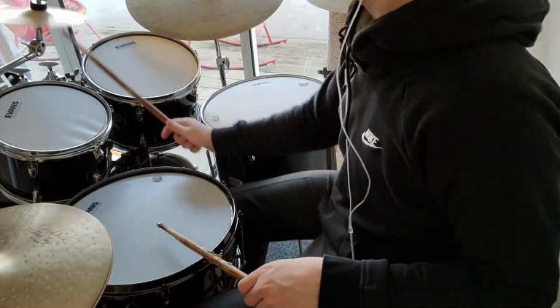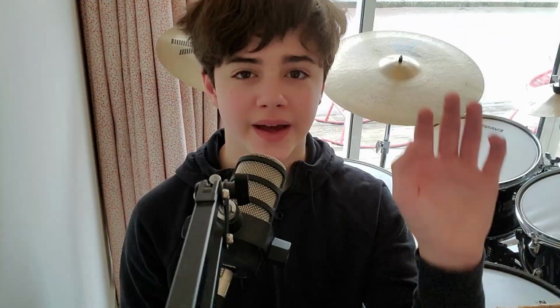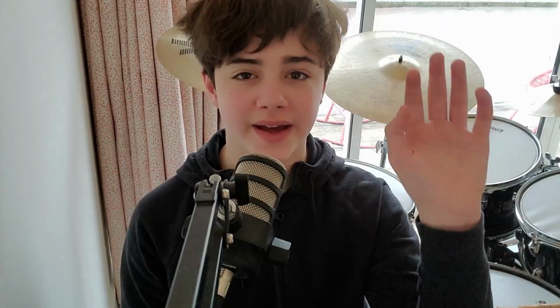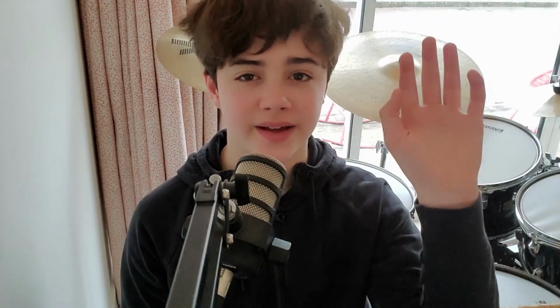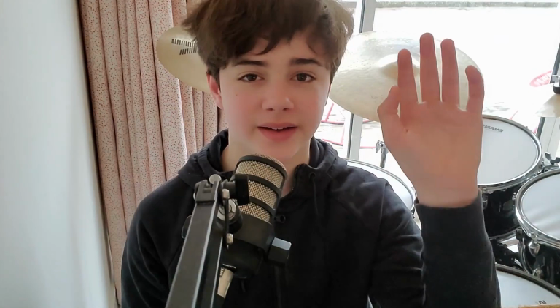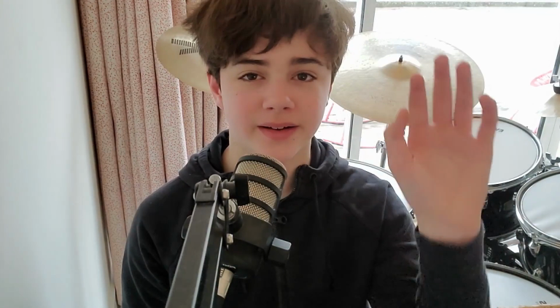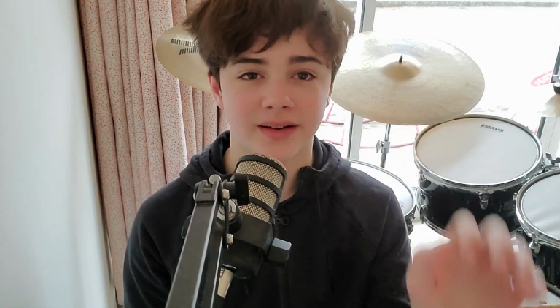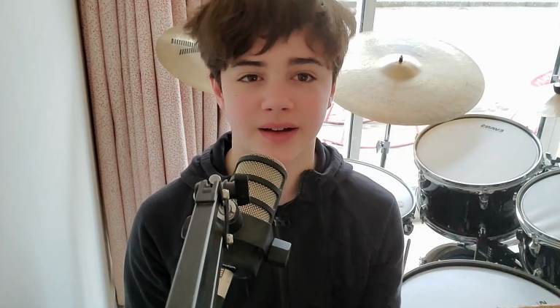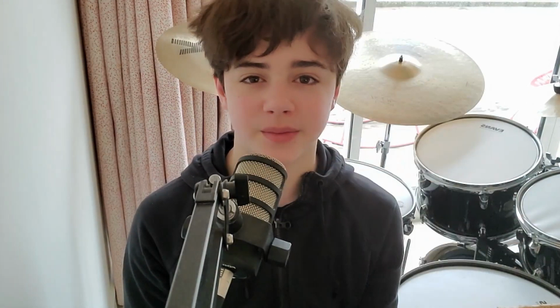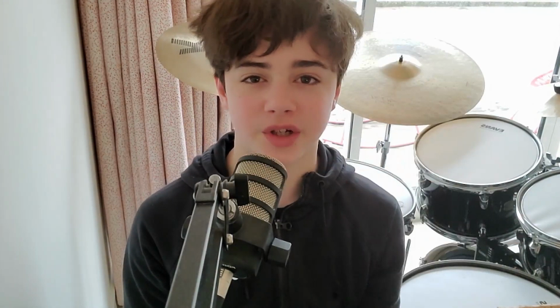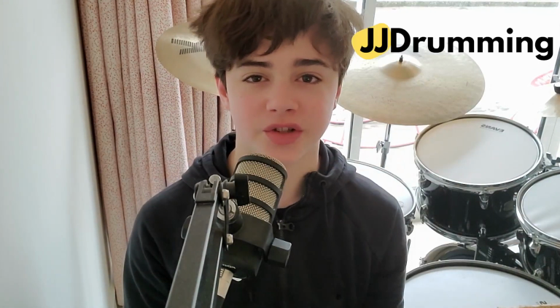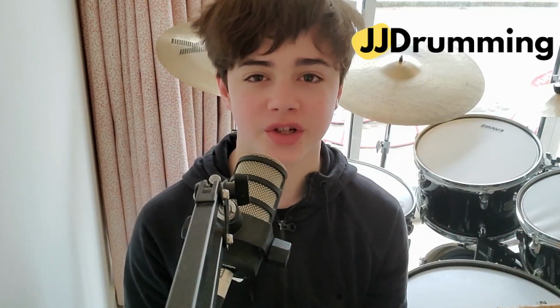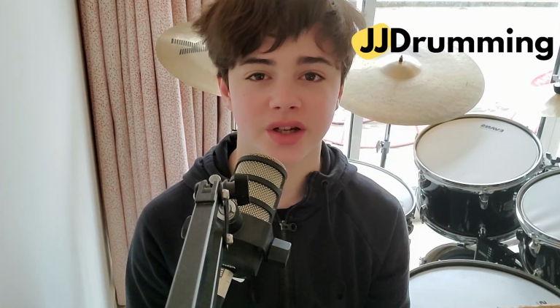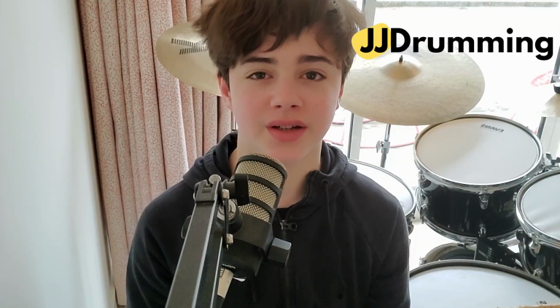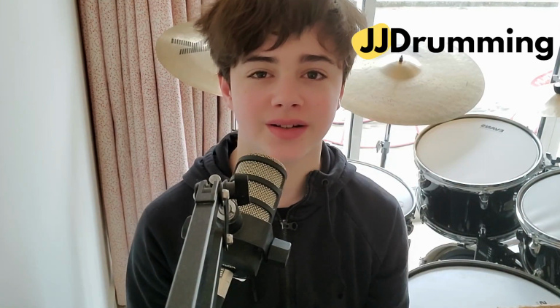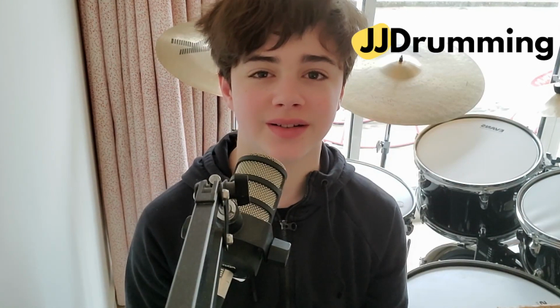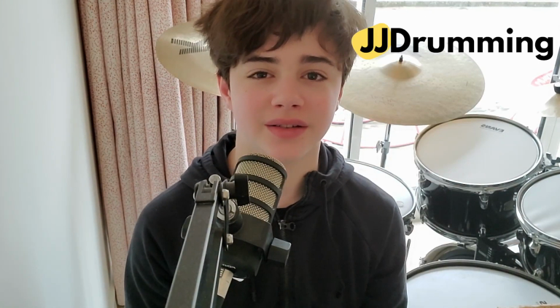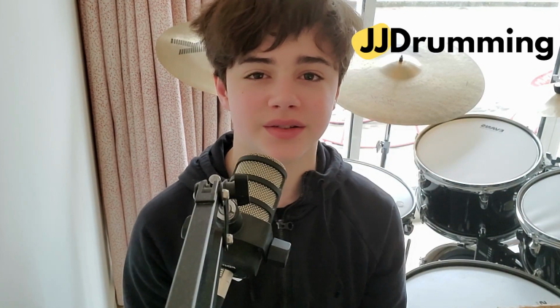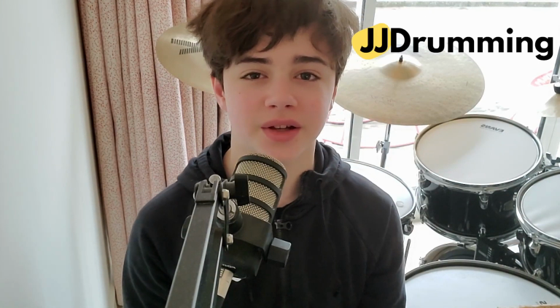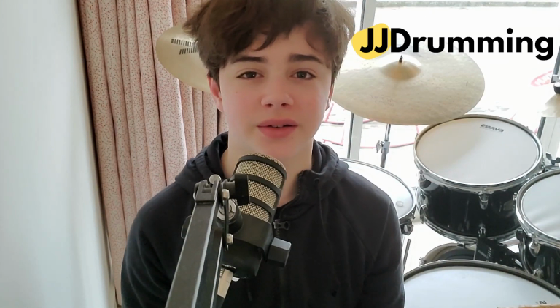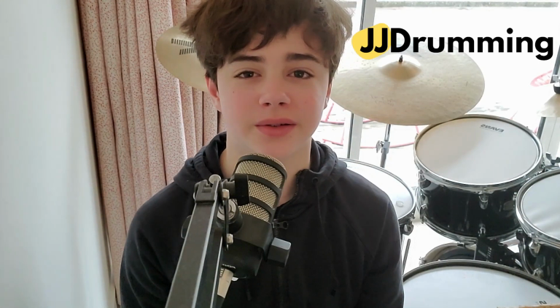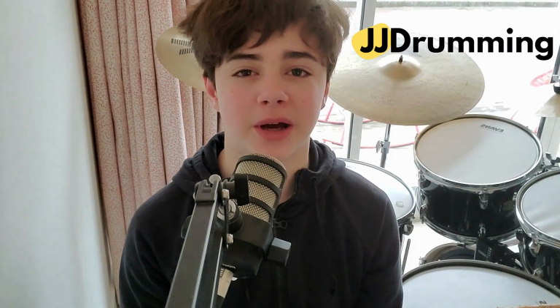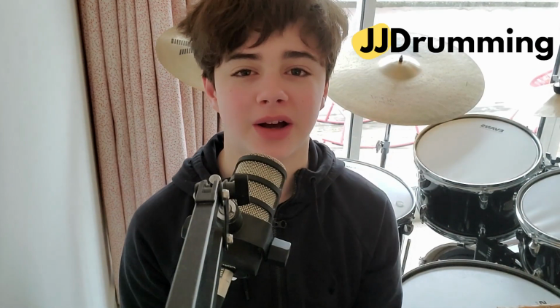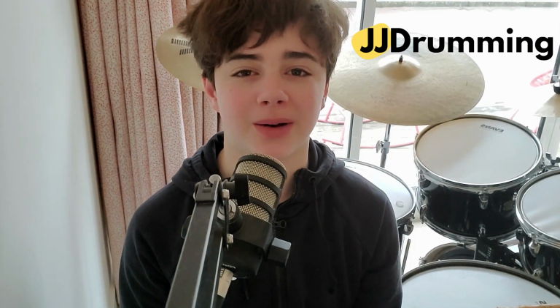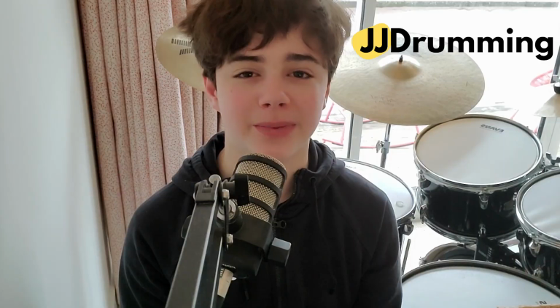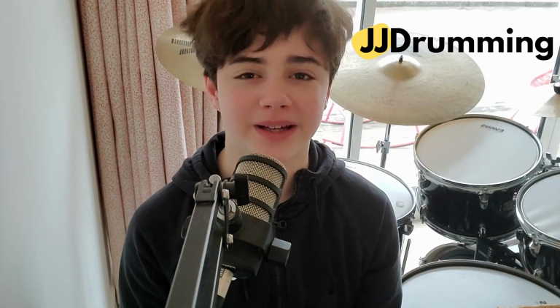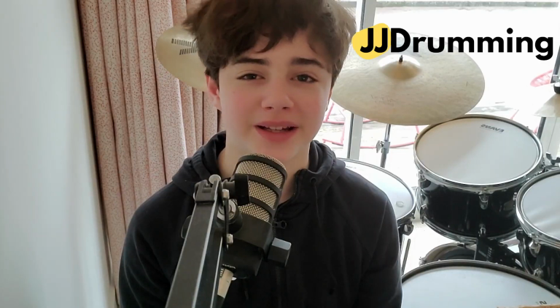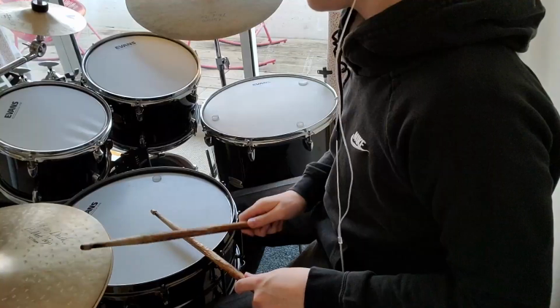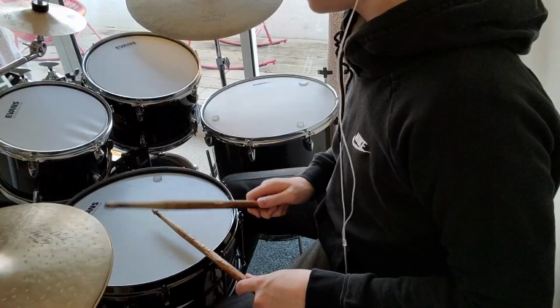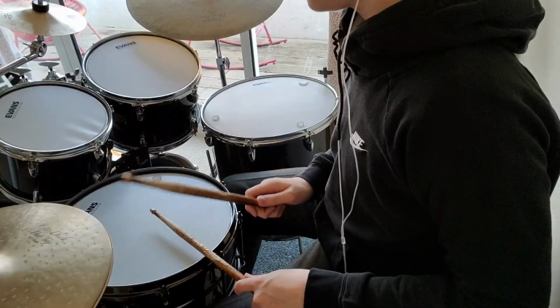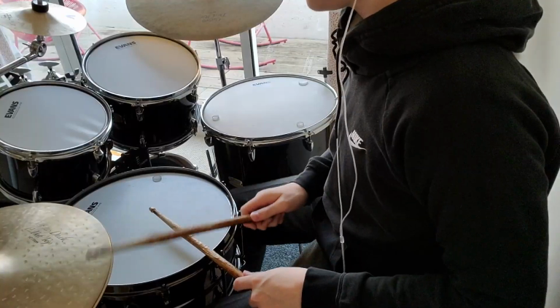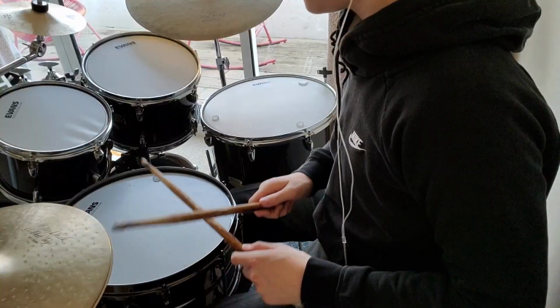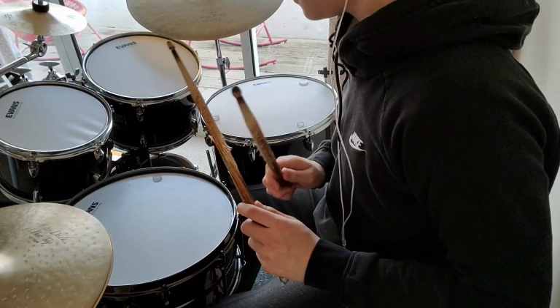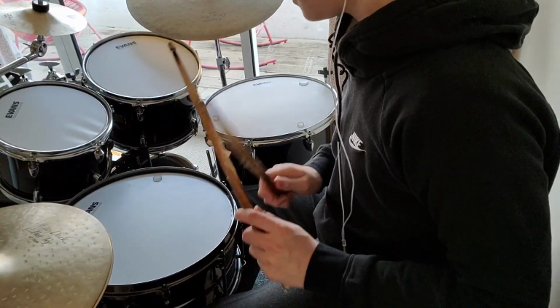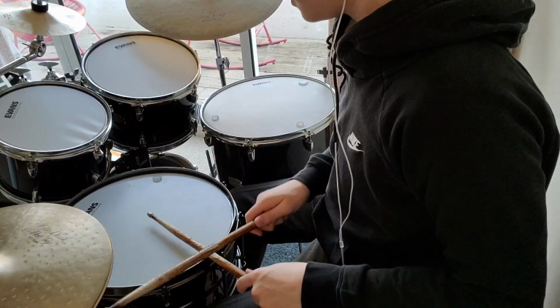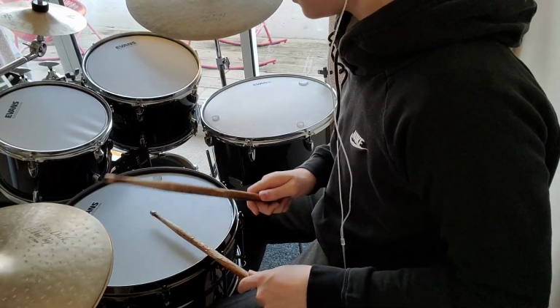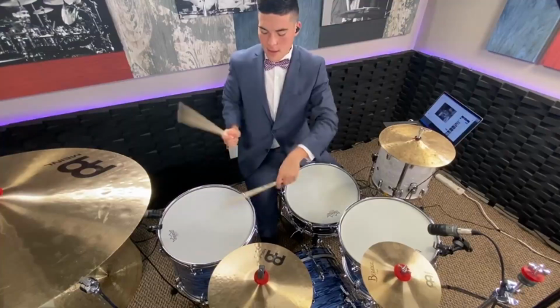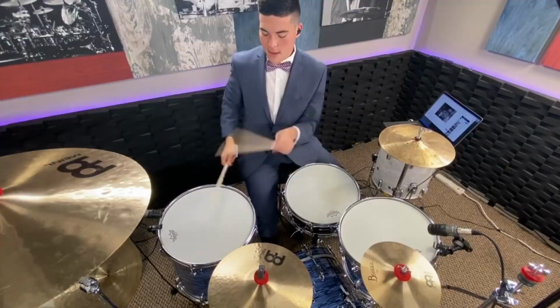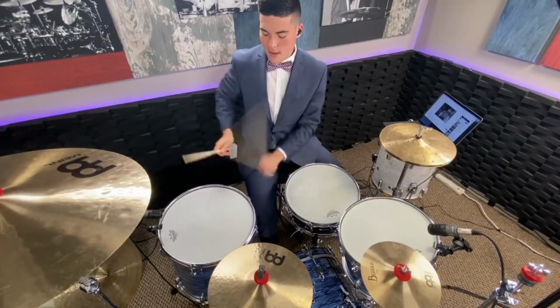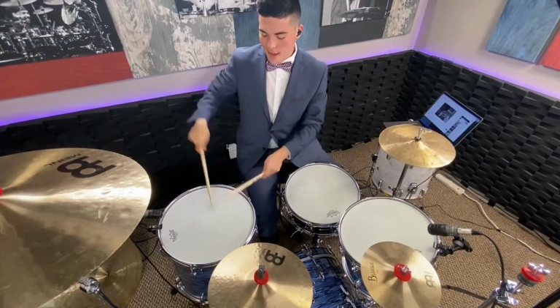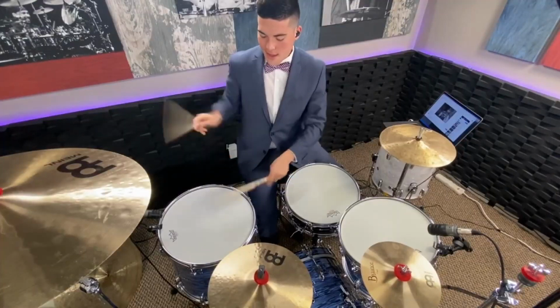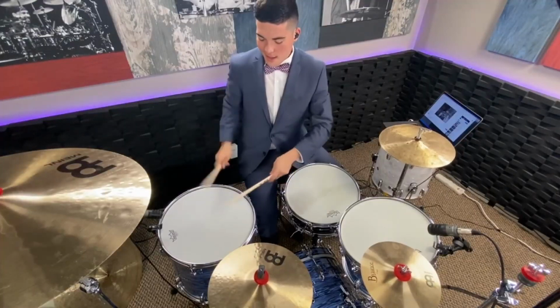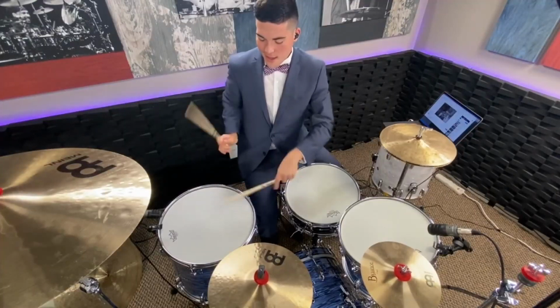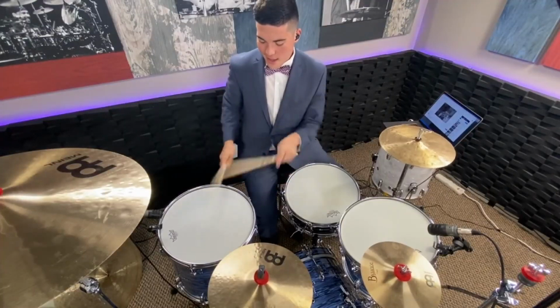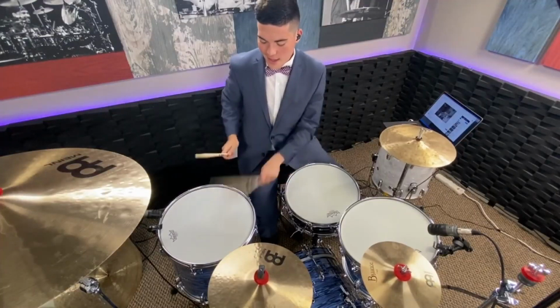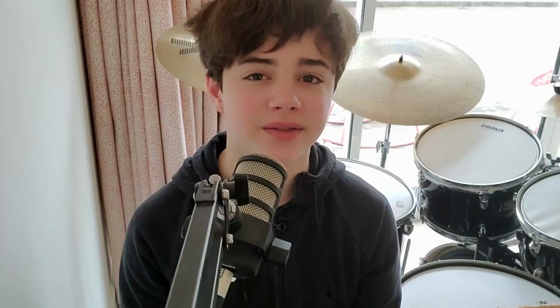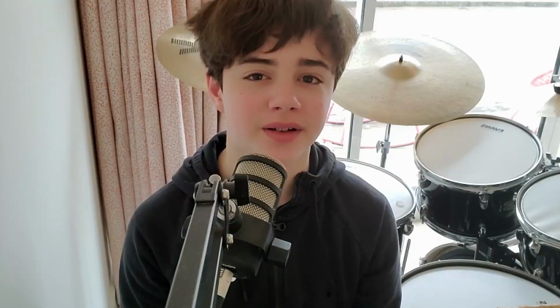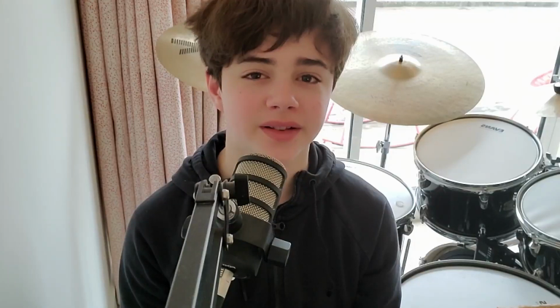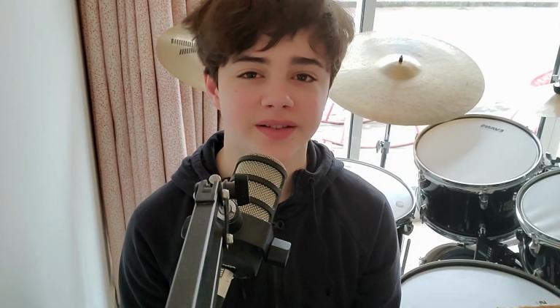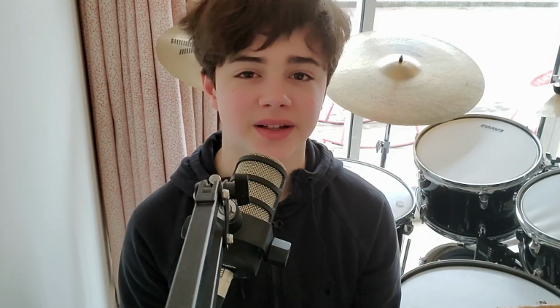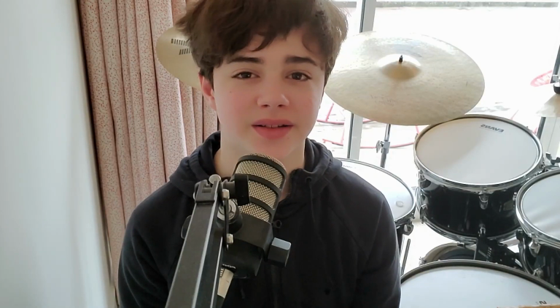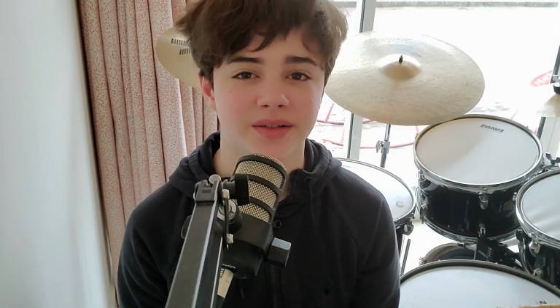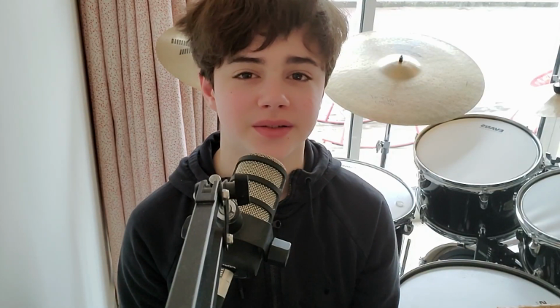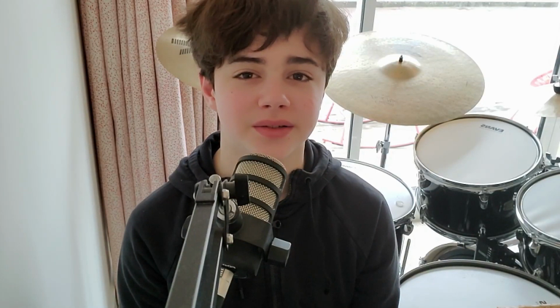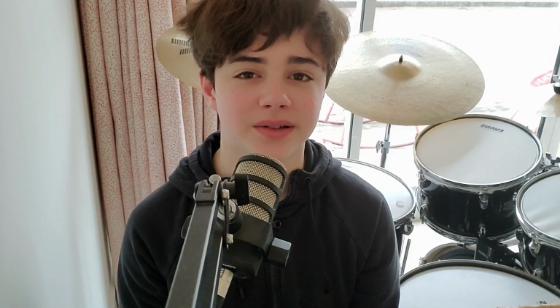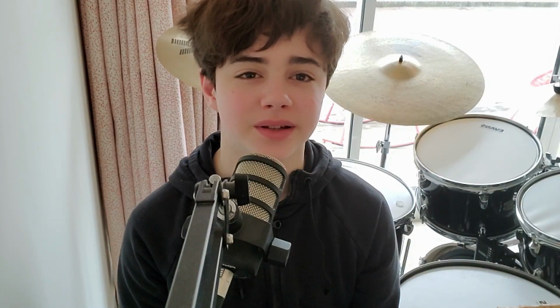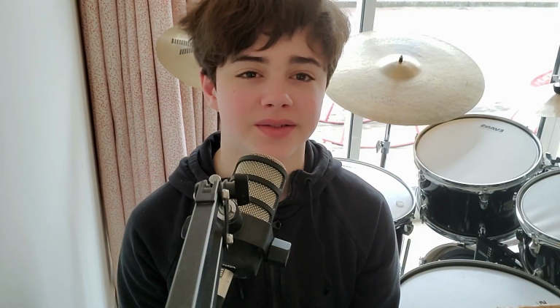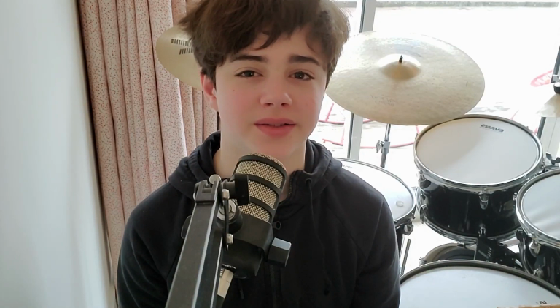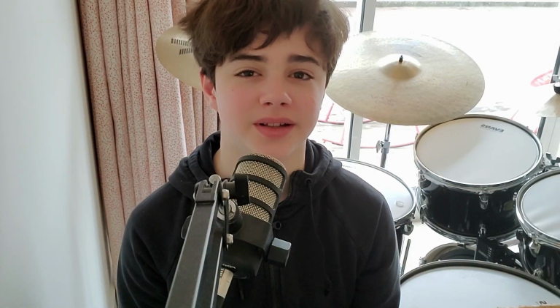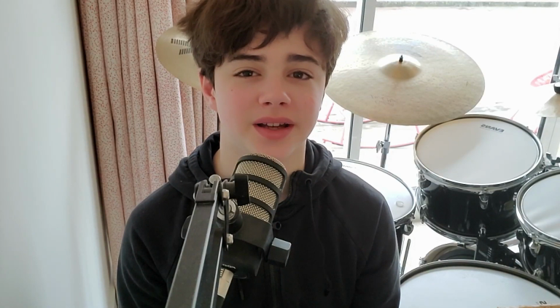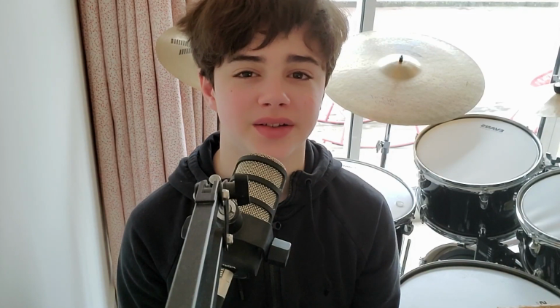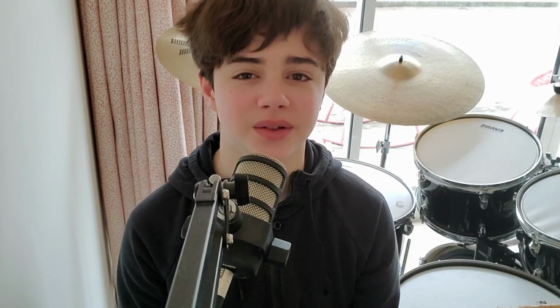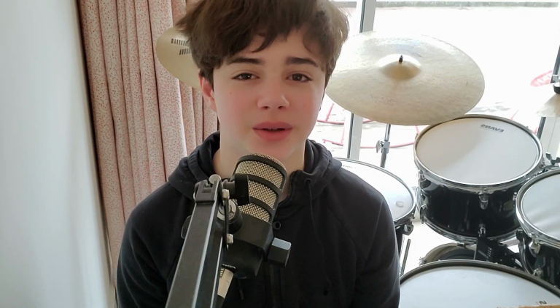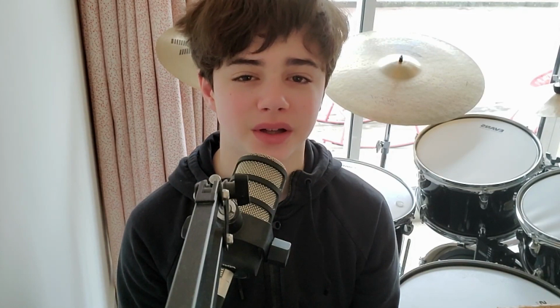Hey, I'm JJ. This channel is about helping intermediate drummers become advanced. You've read the title, so let's just get into it.